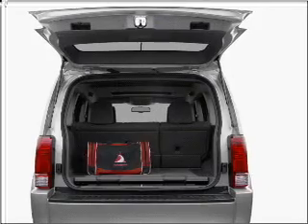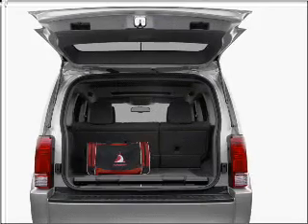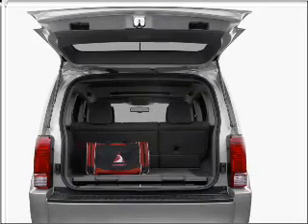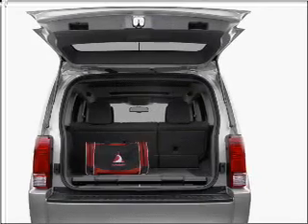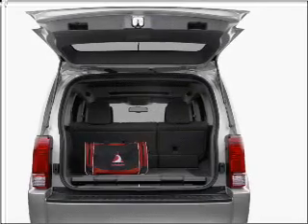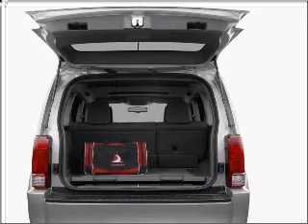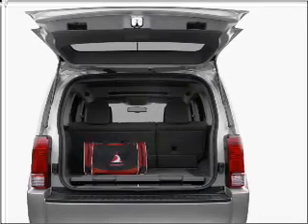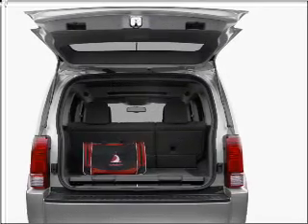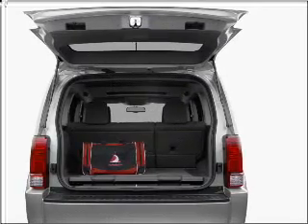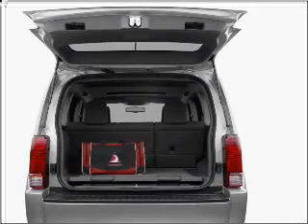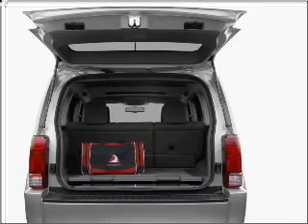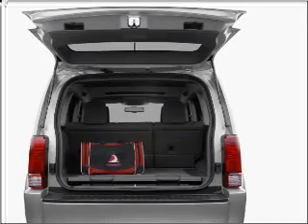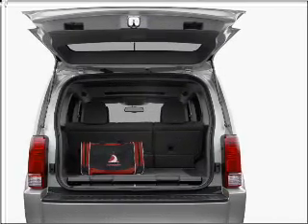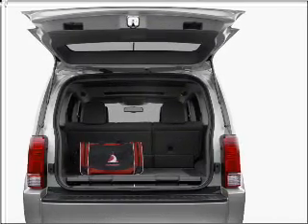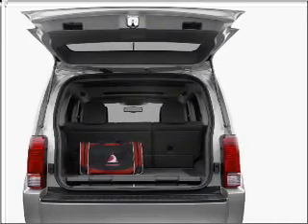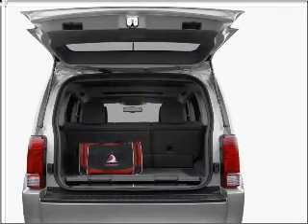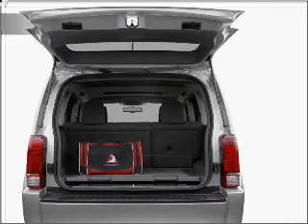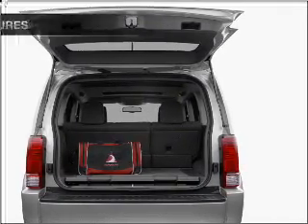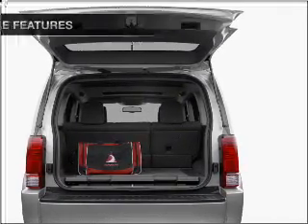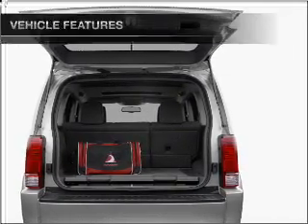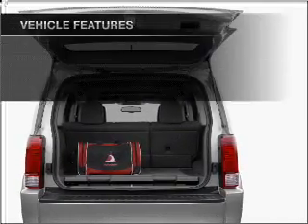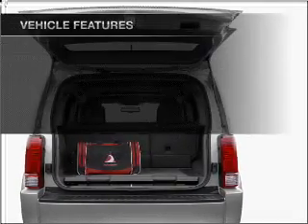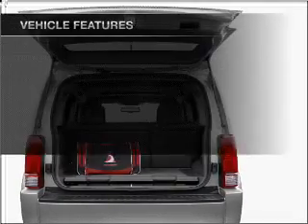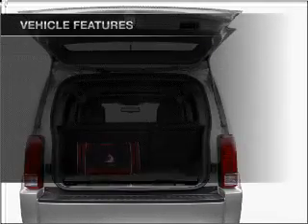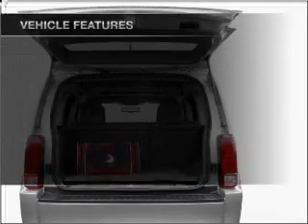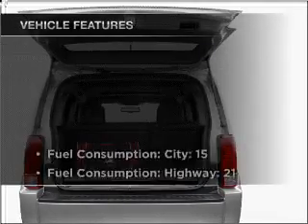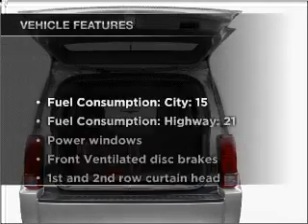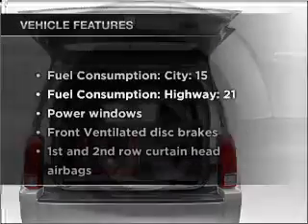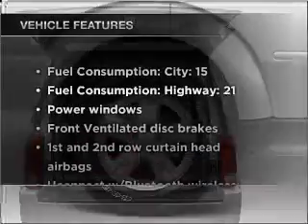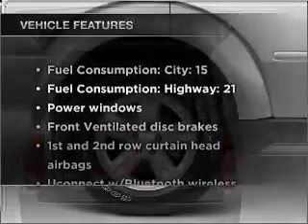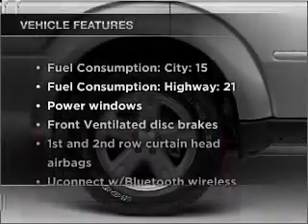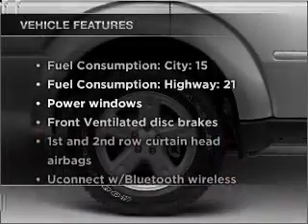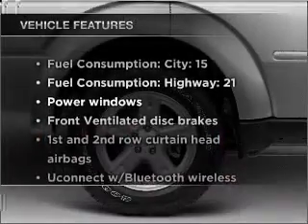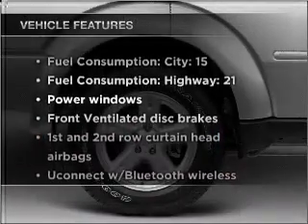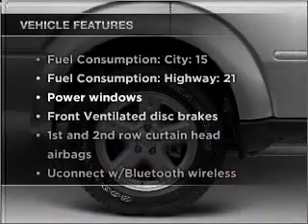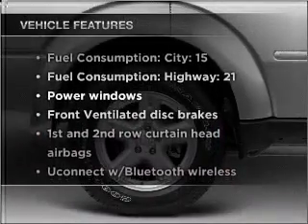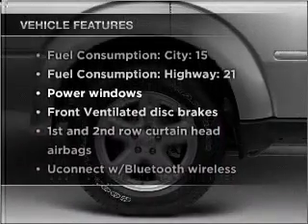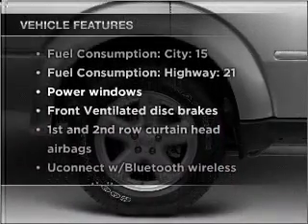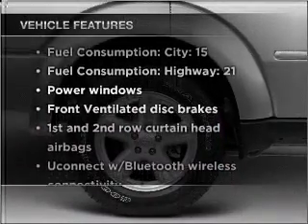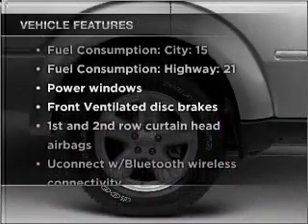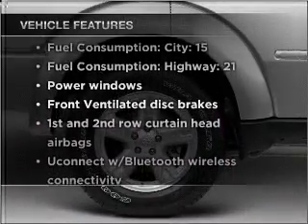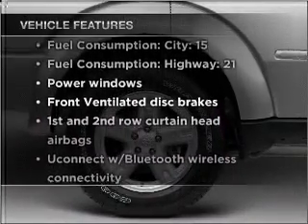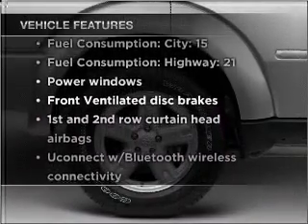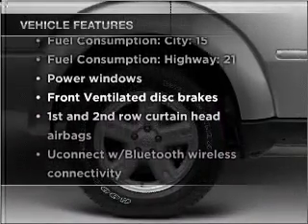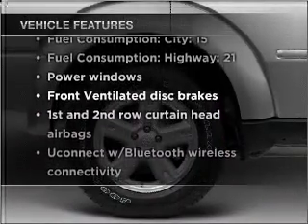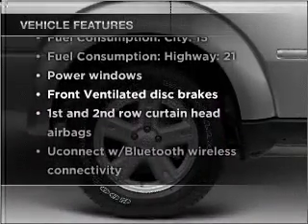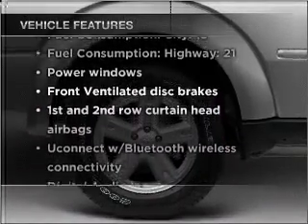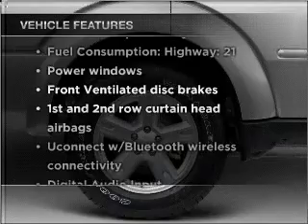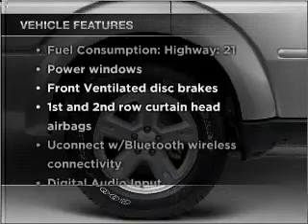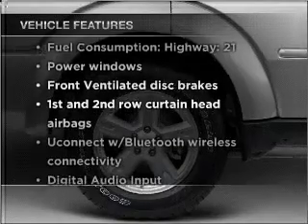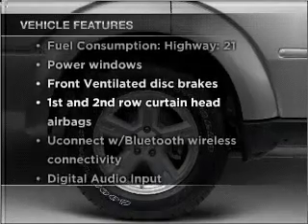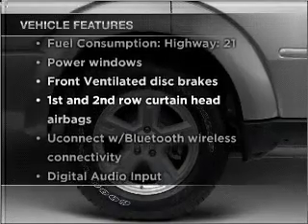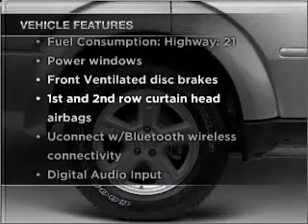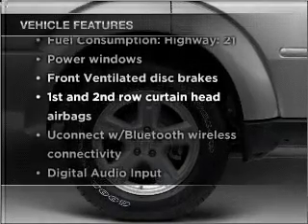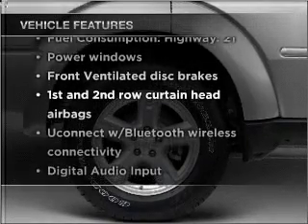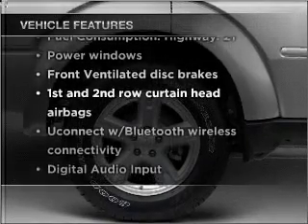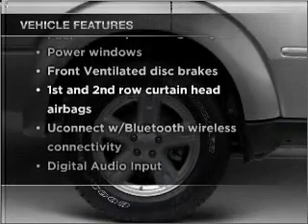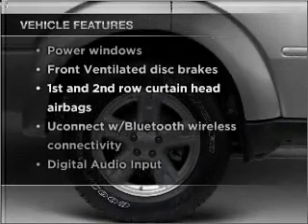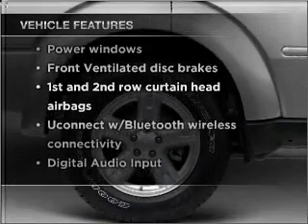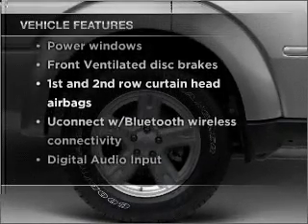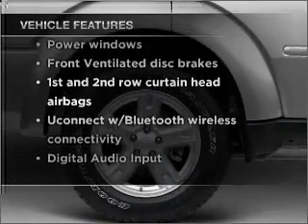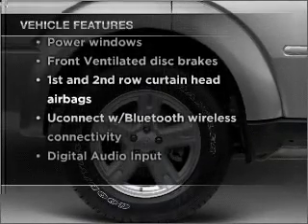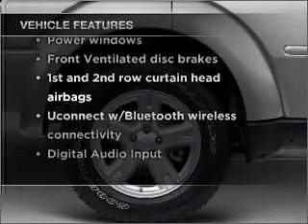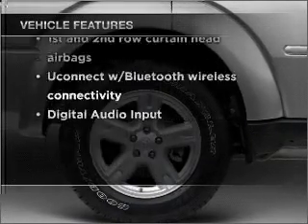The anti-lock braking system will help deliver you safely to your destination, and with these notable features, you won't want to miss out on the opportunity to own this amazing vehicle.